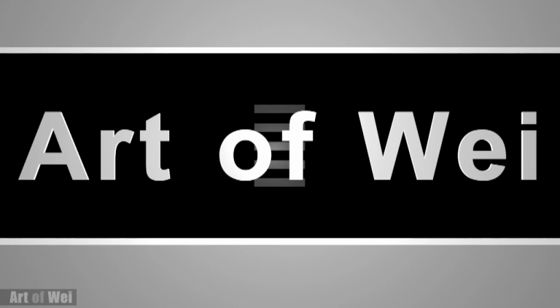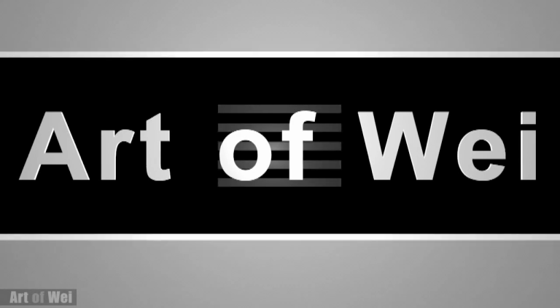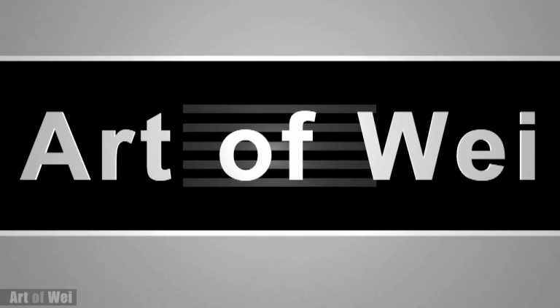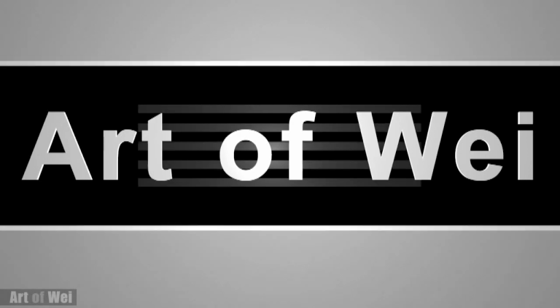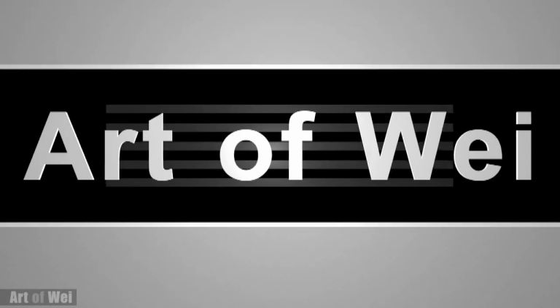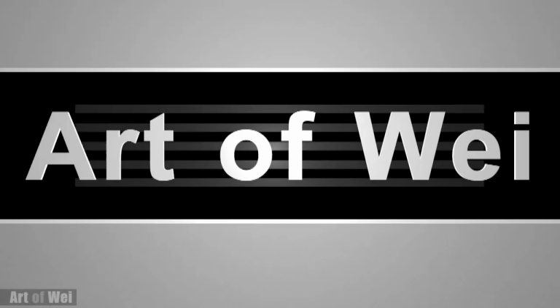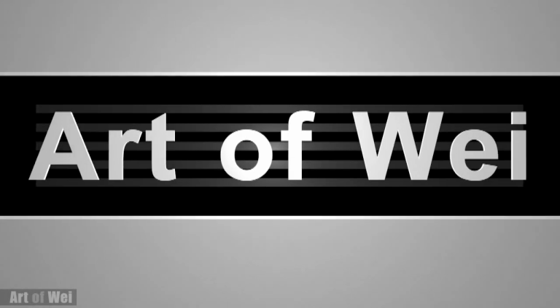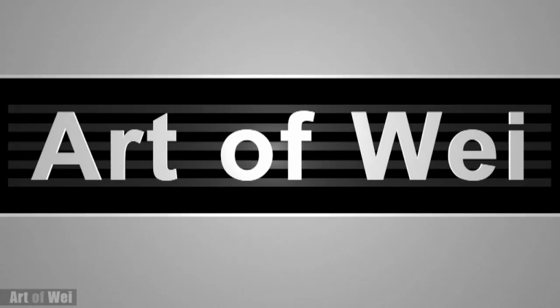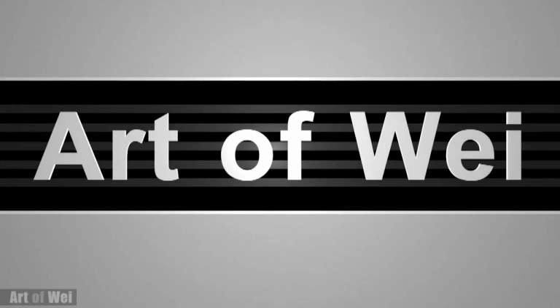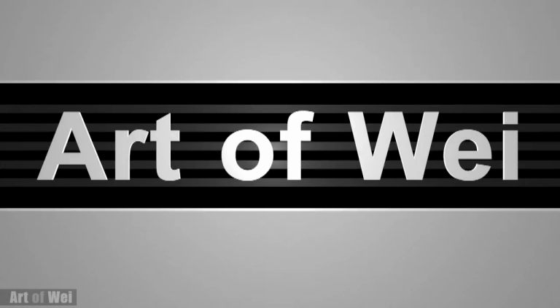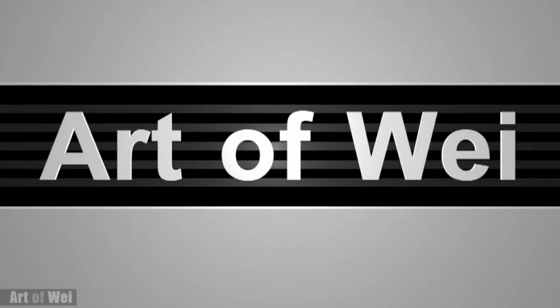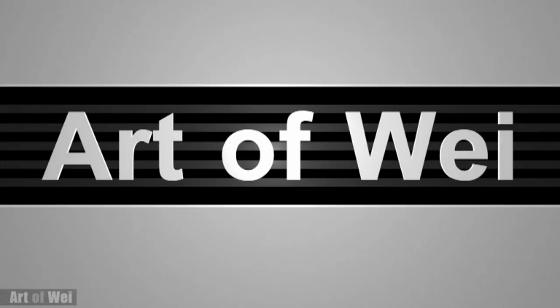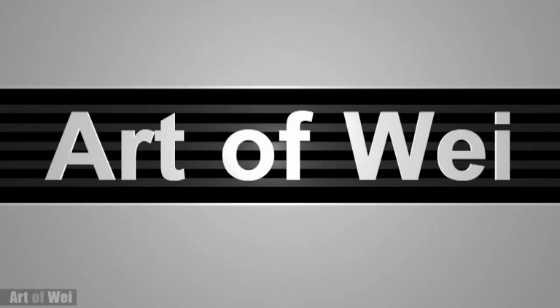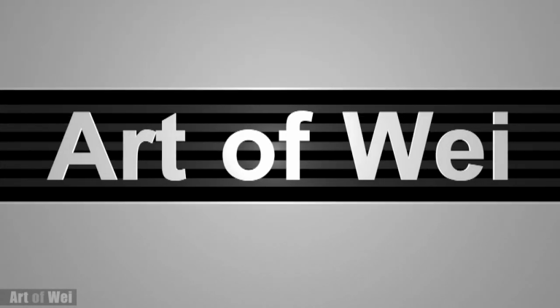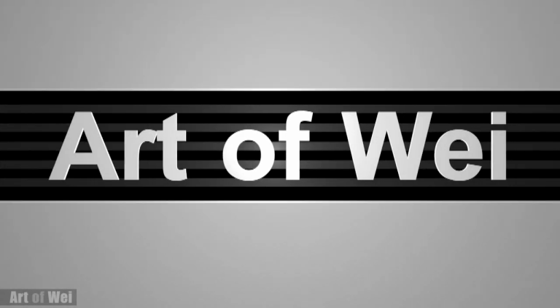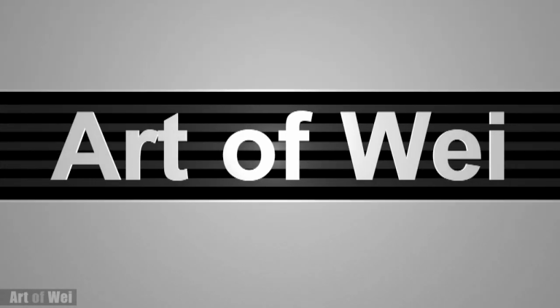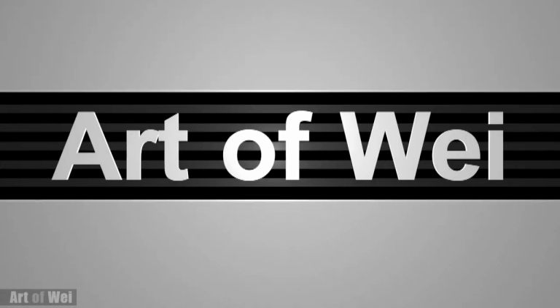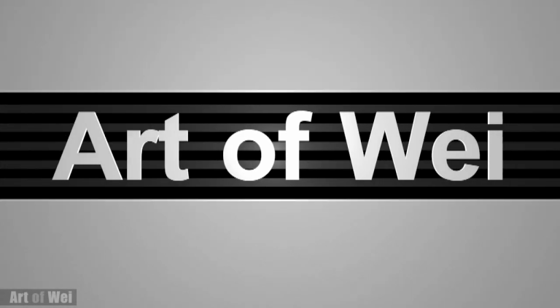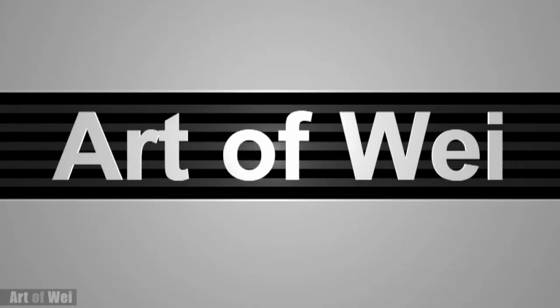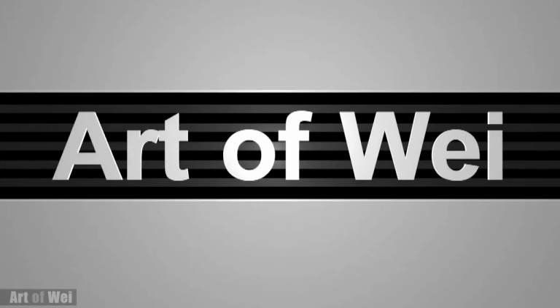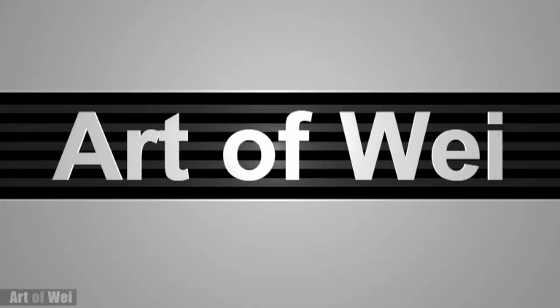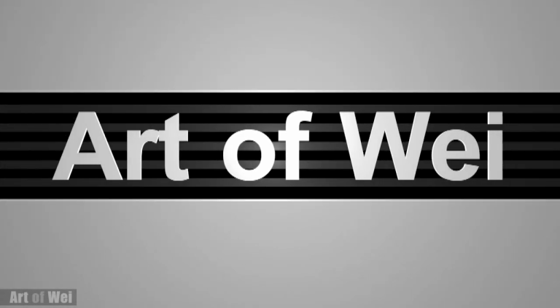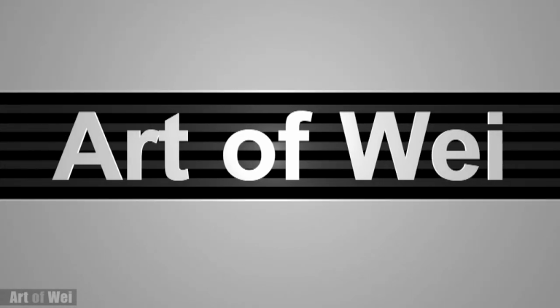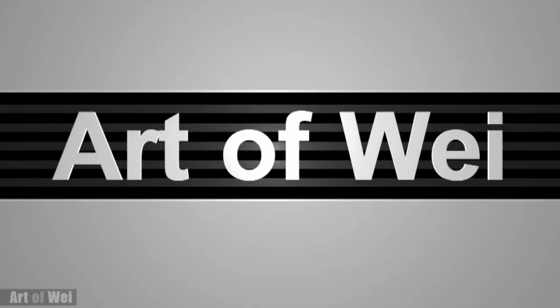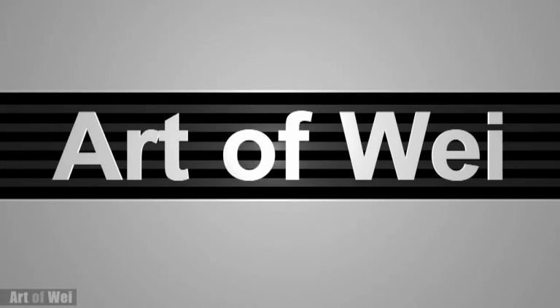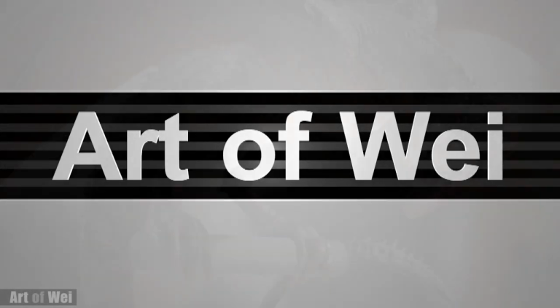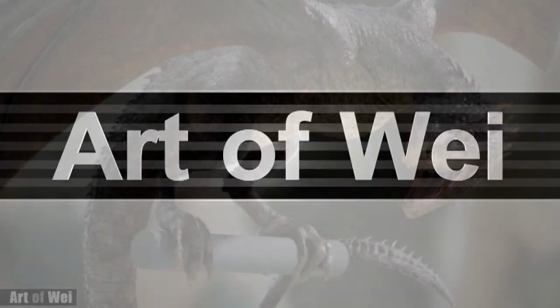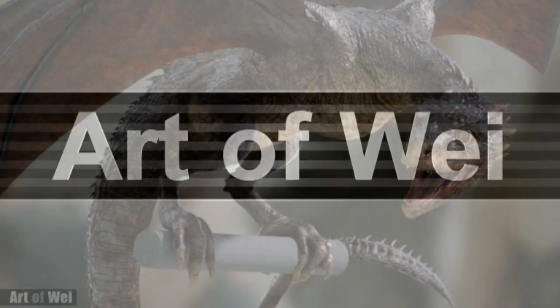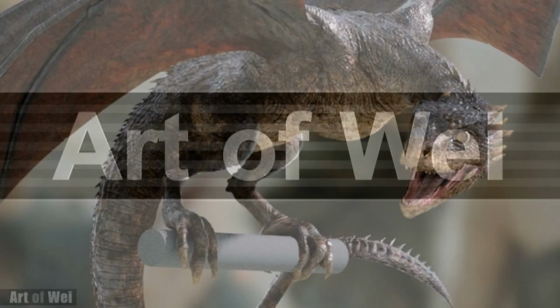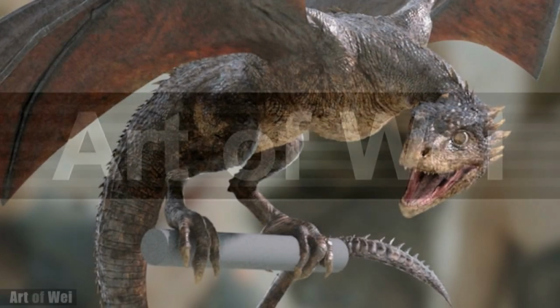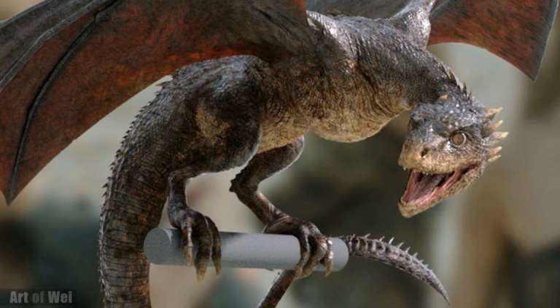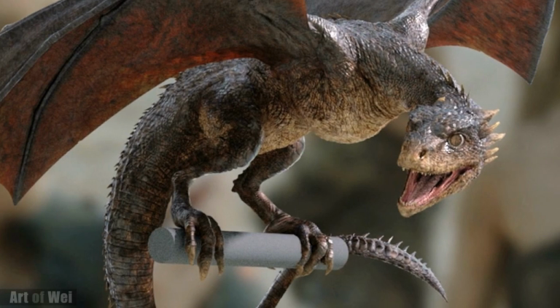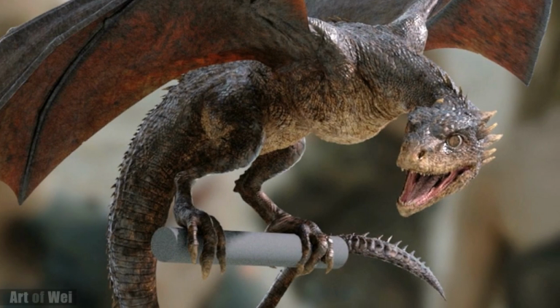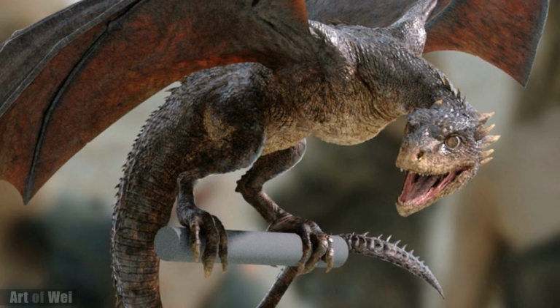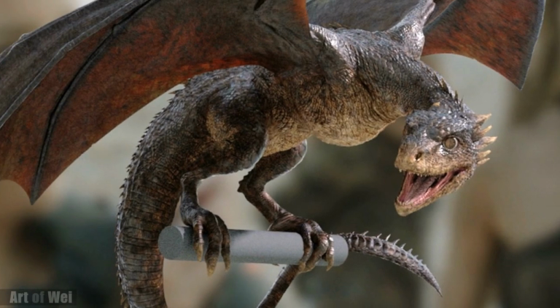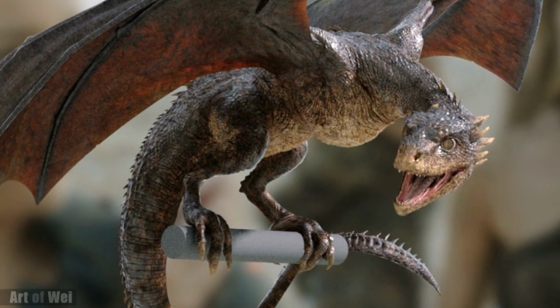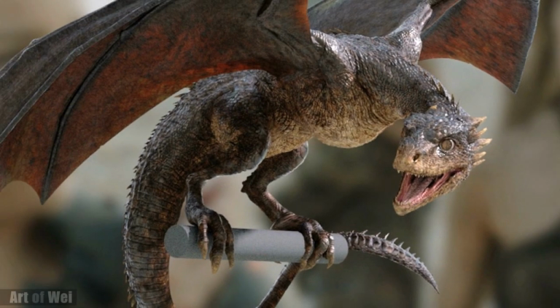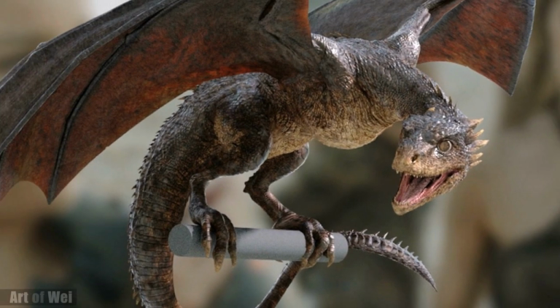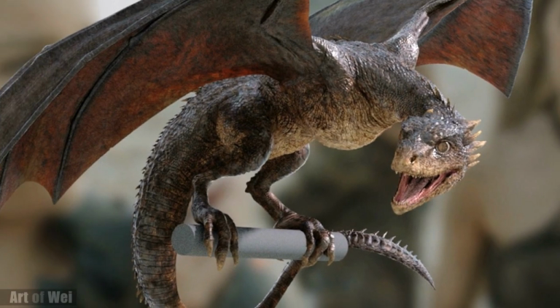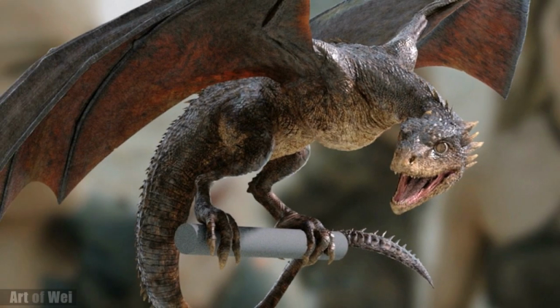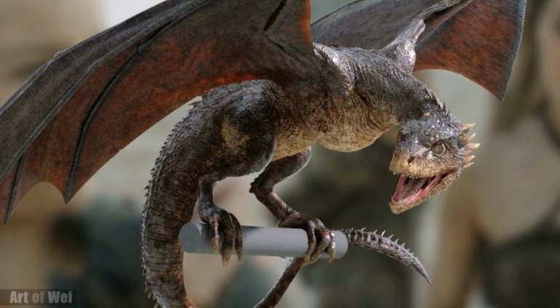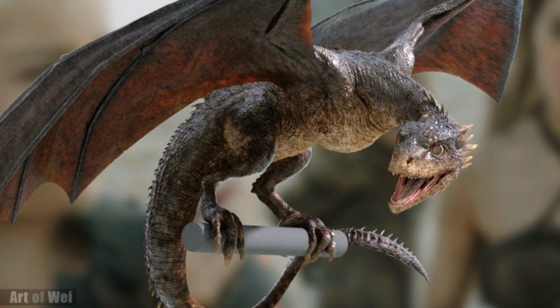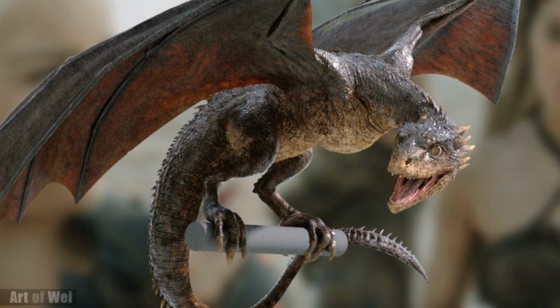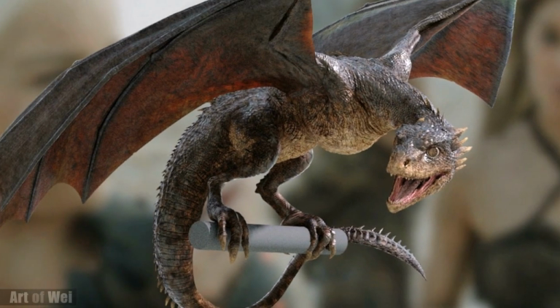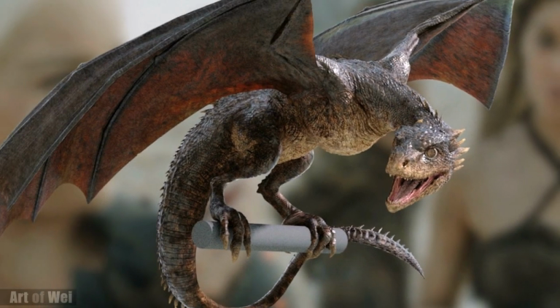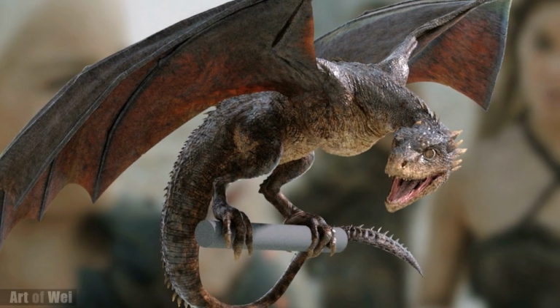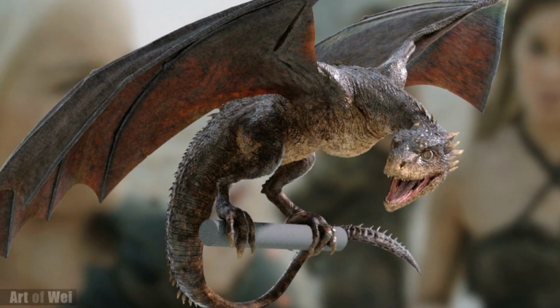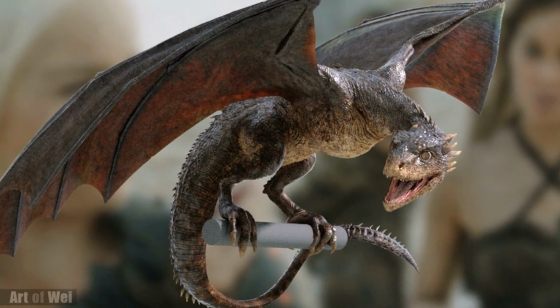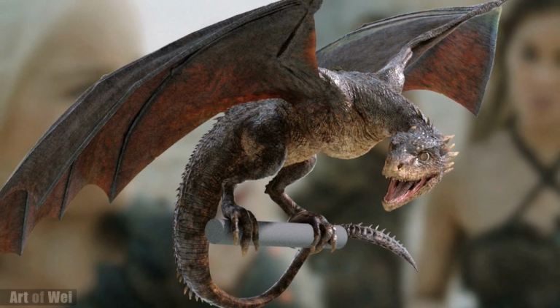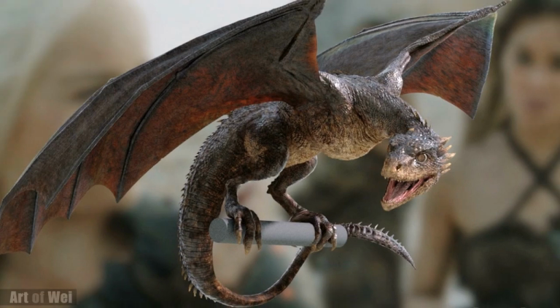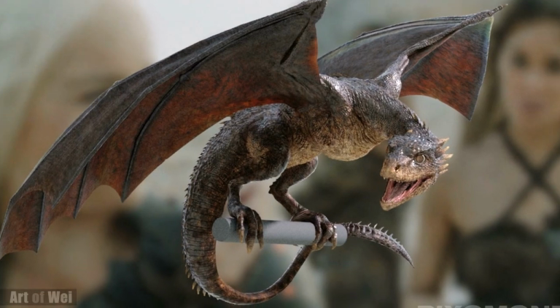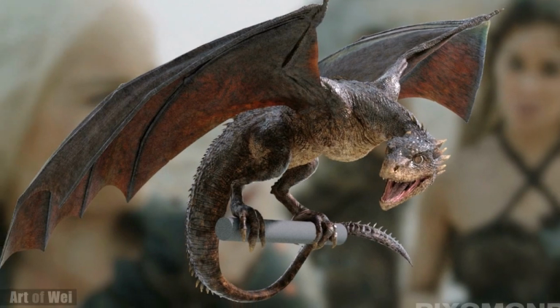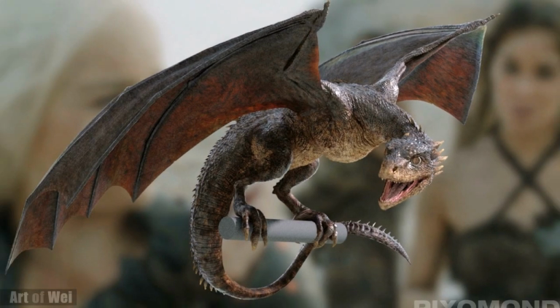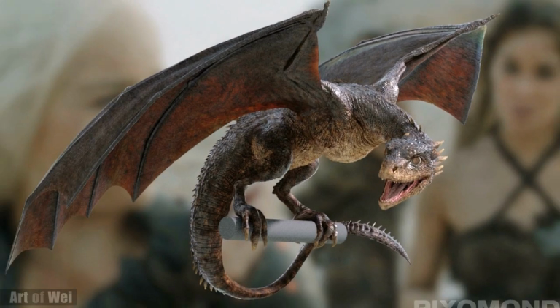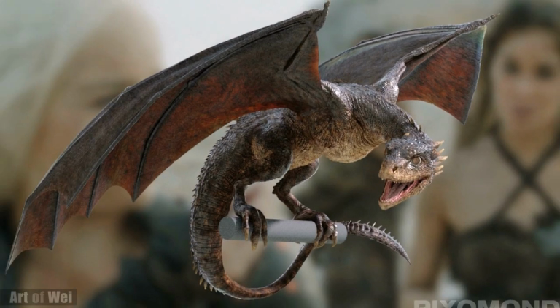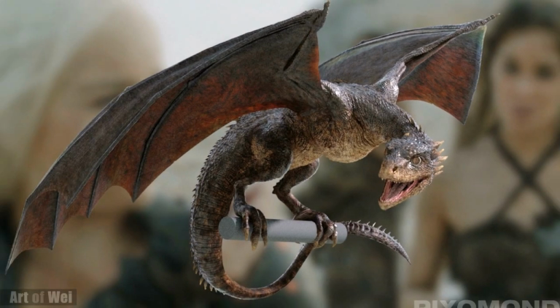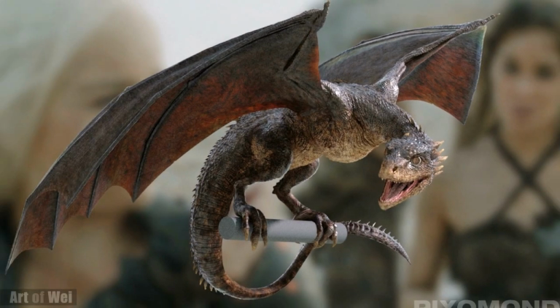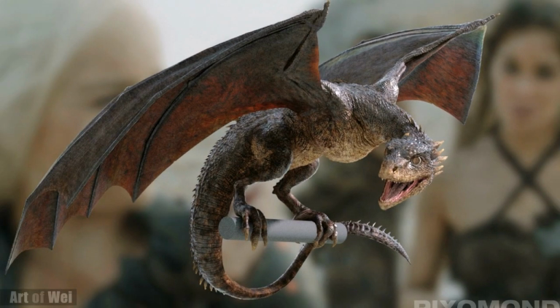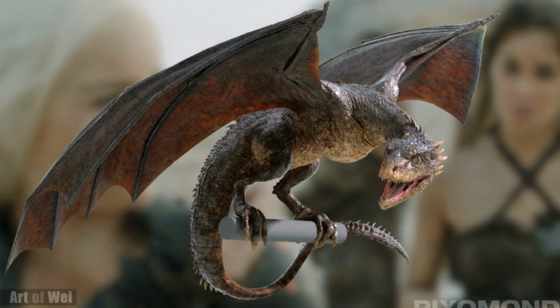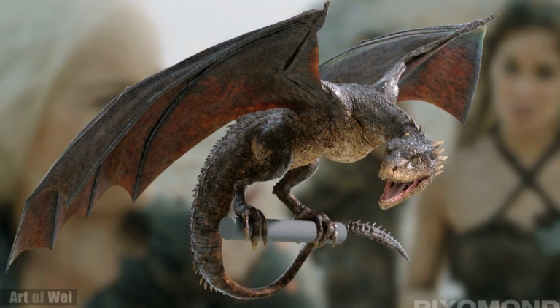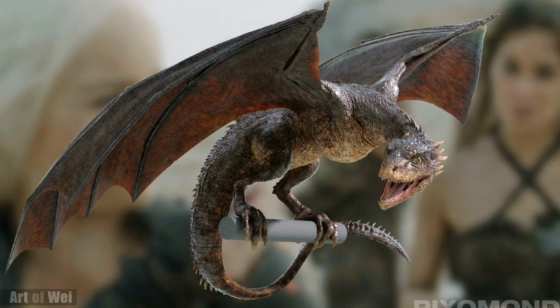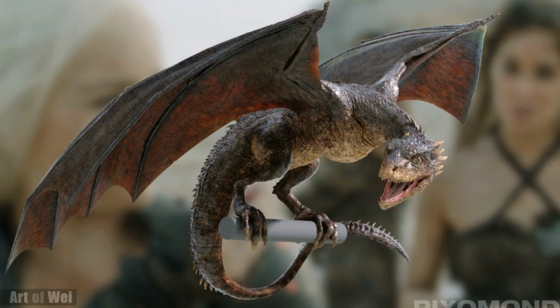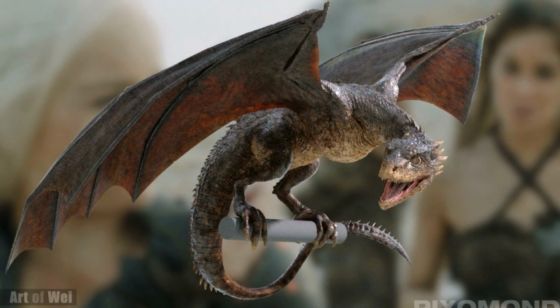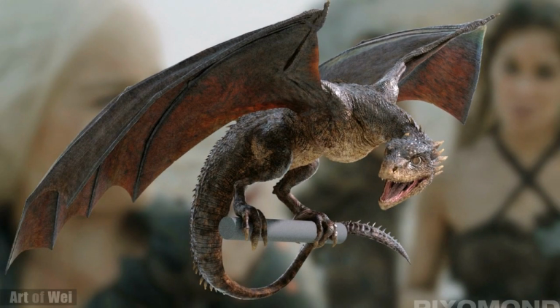Hey everyone, this is Wei and welcome back. Let's draw this baby dragon from Game of Thrones. Let's get started and talk about the process along the way.